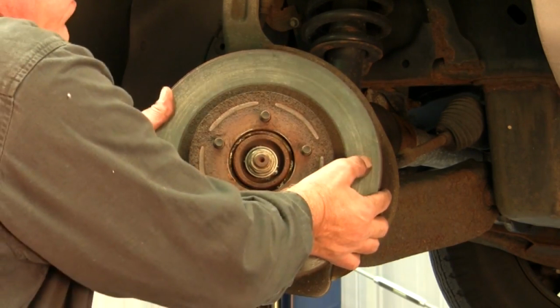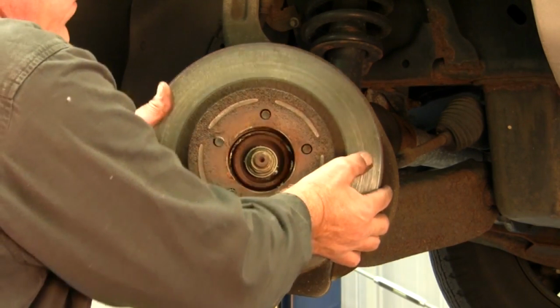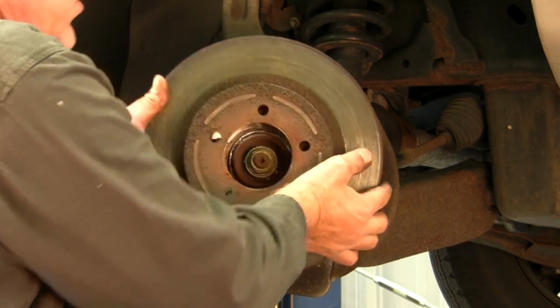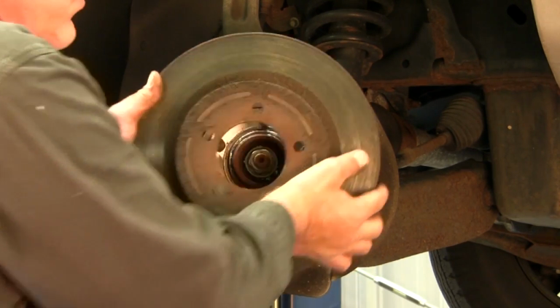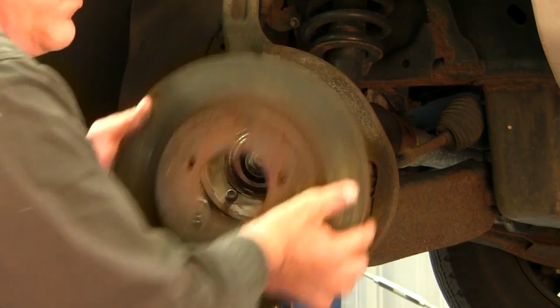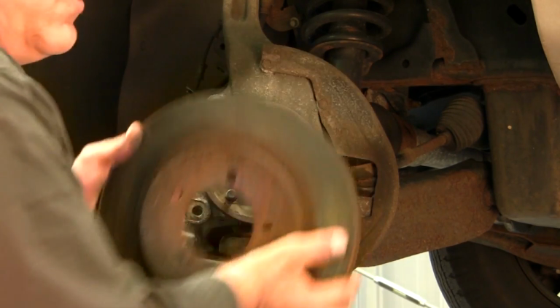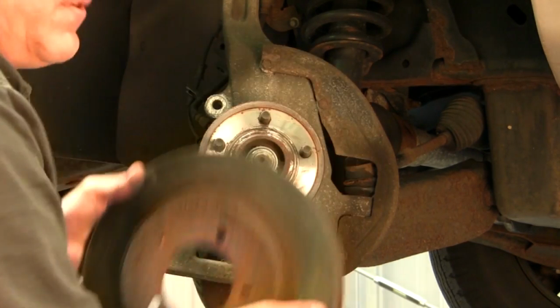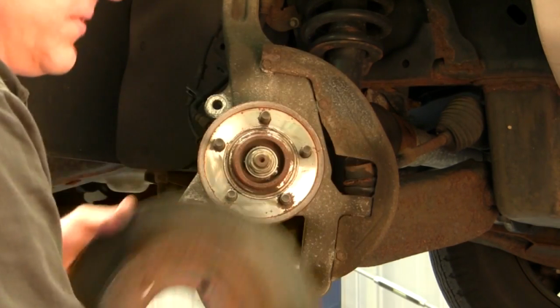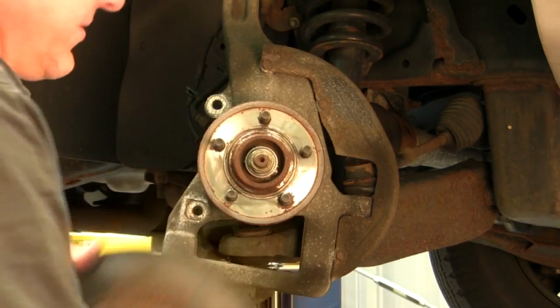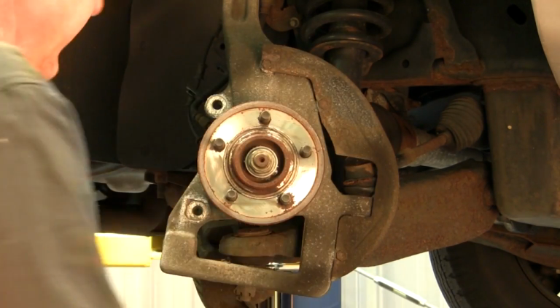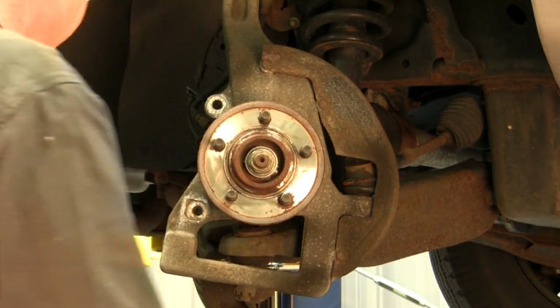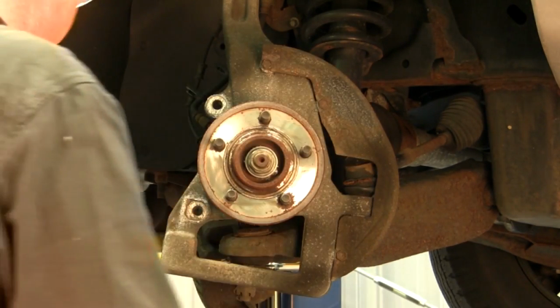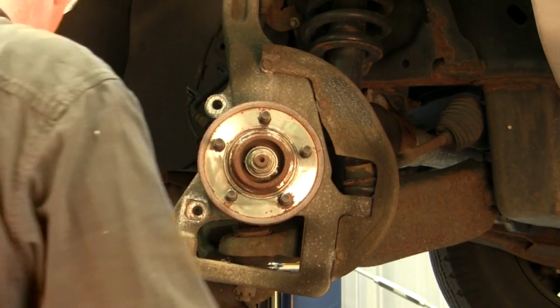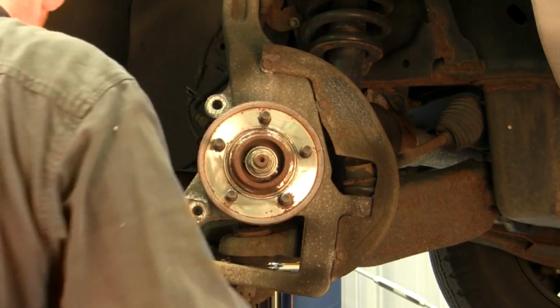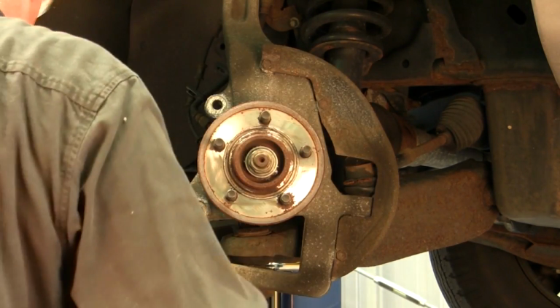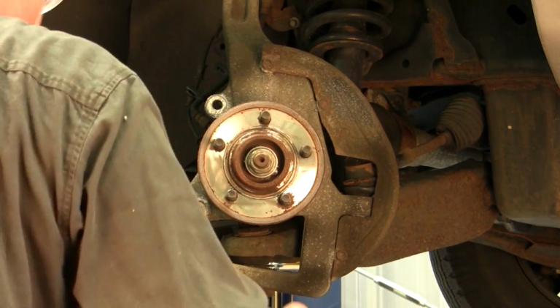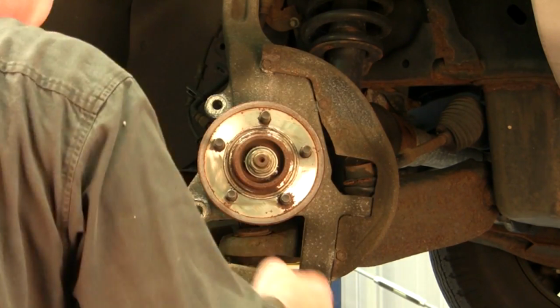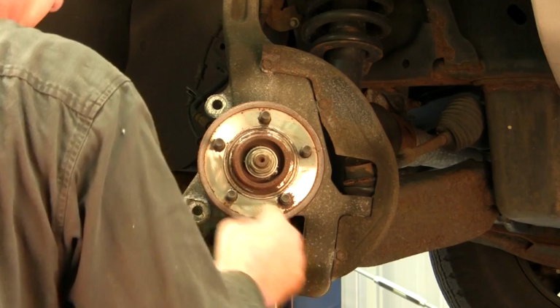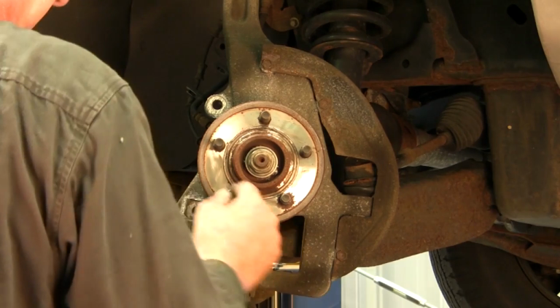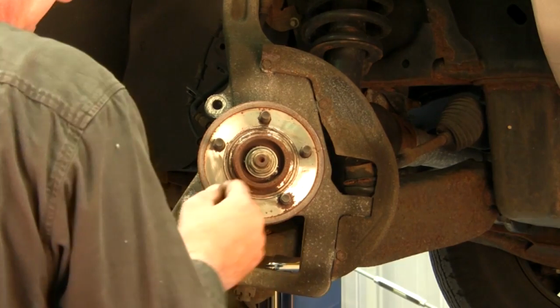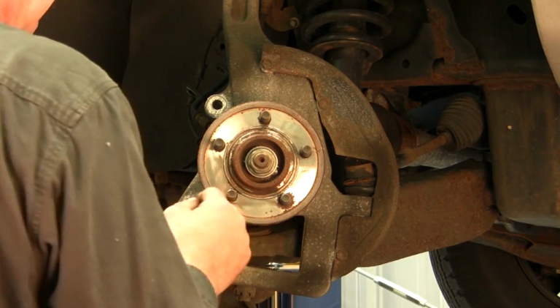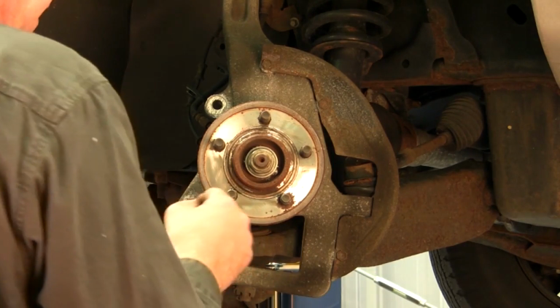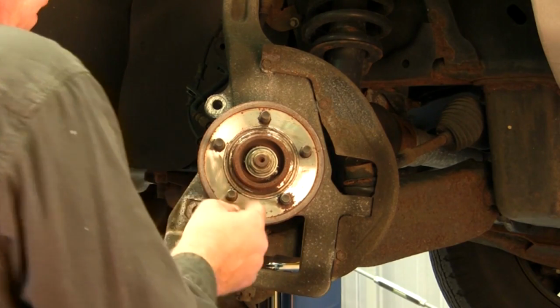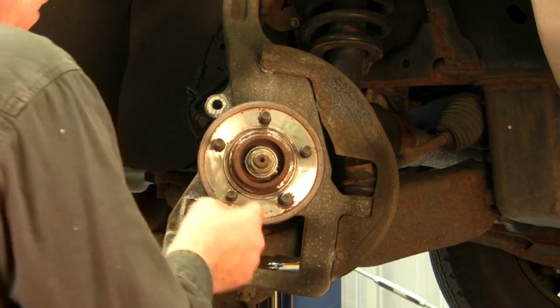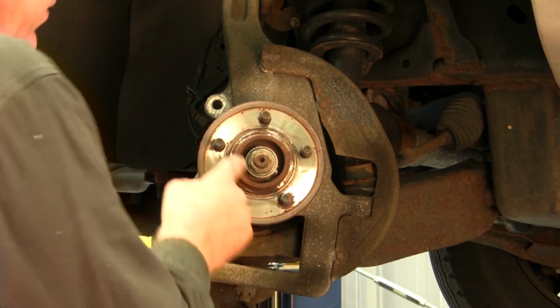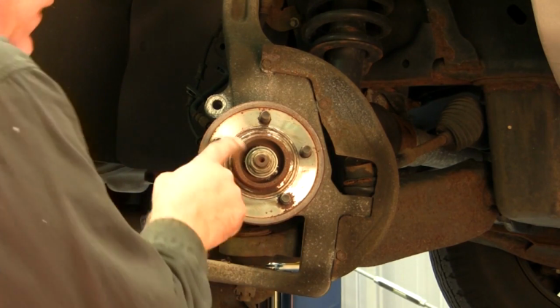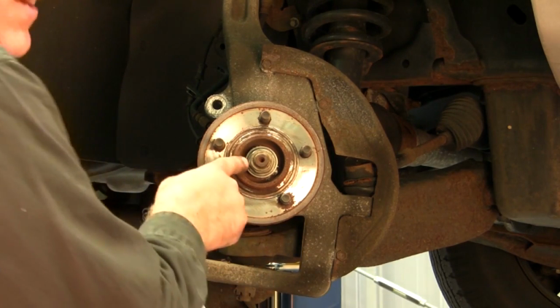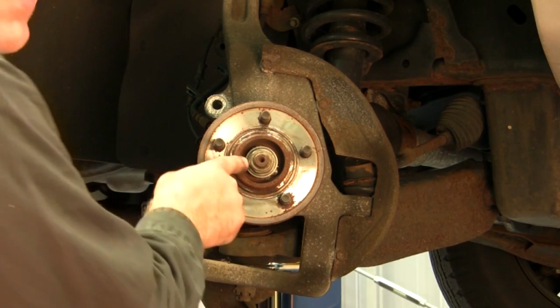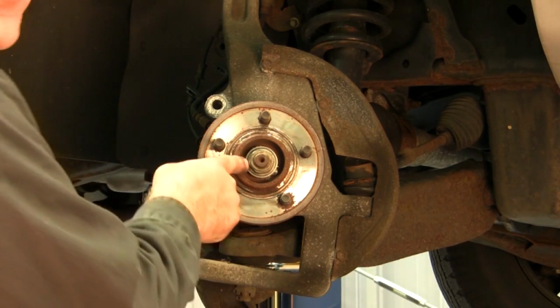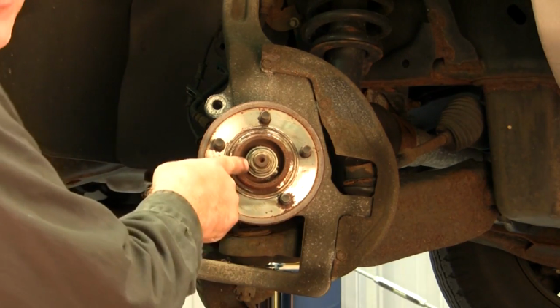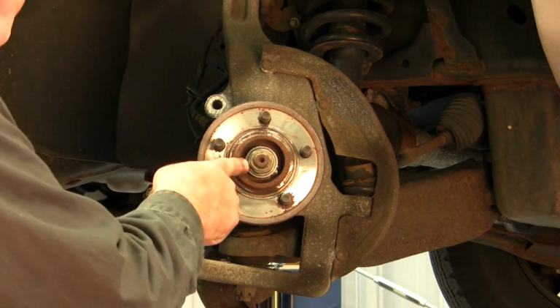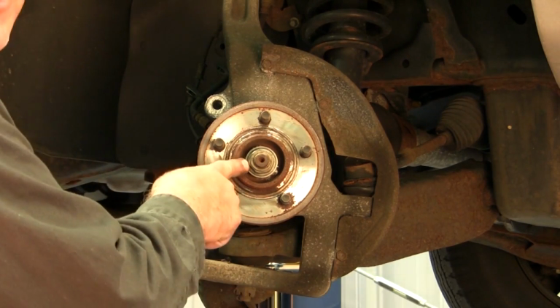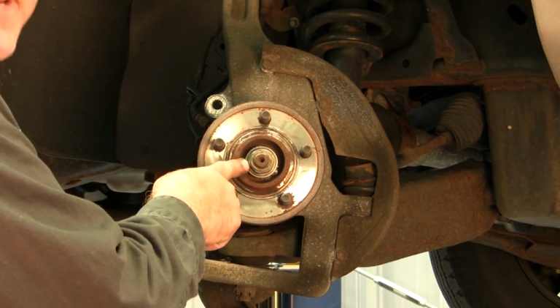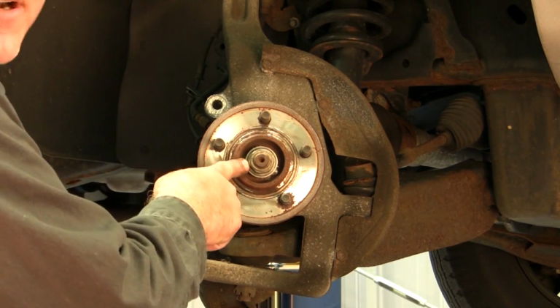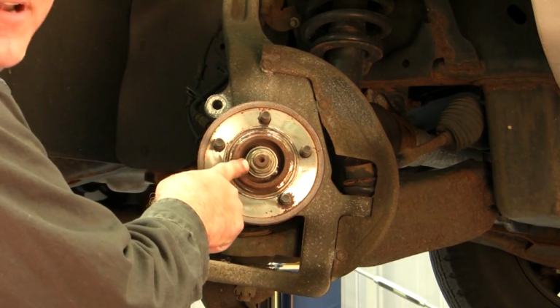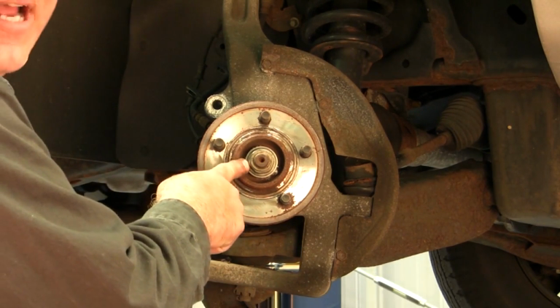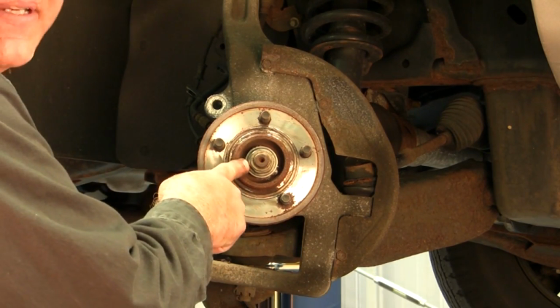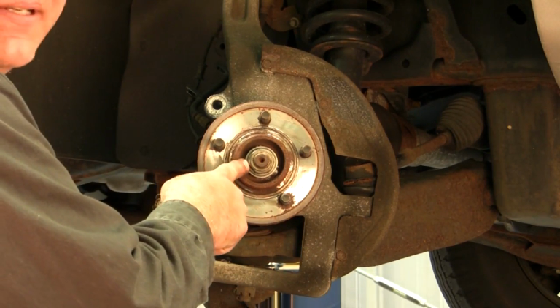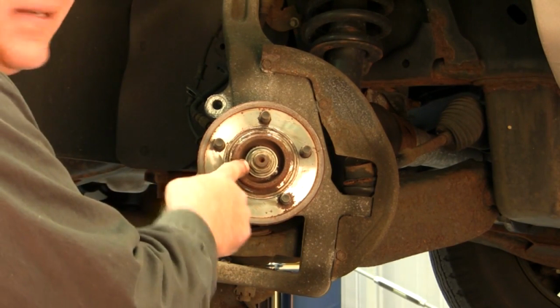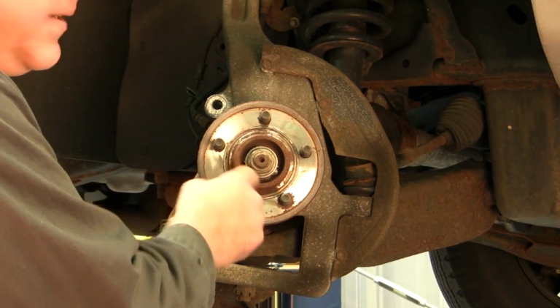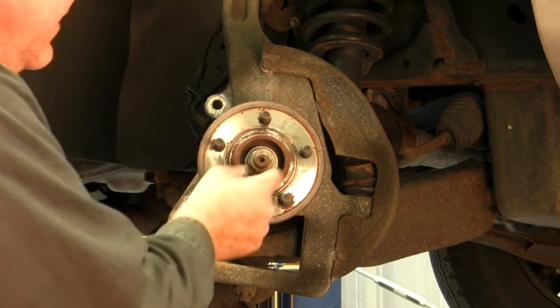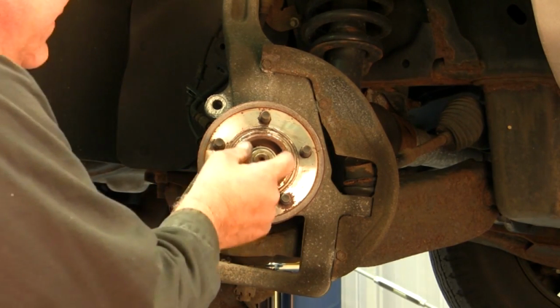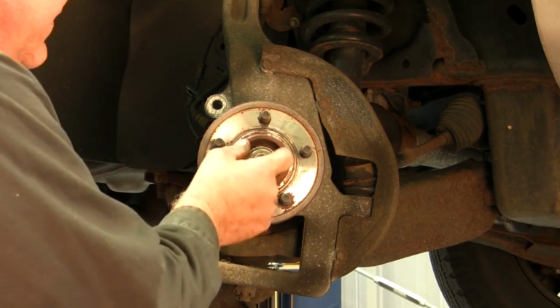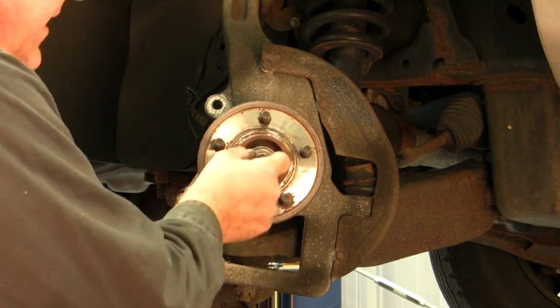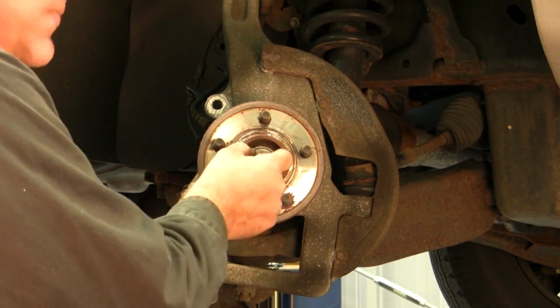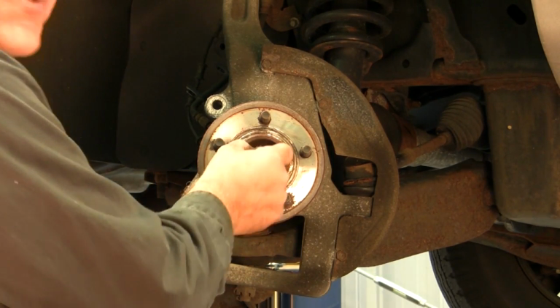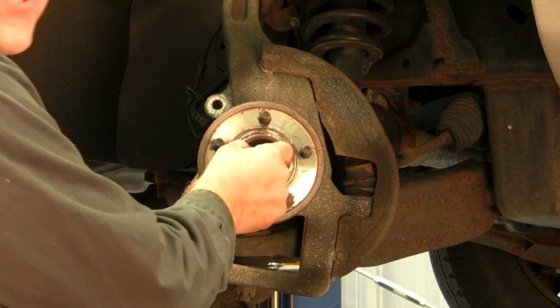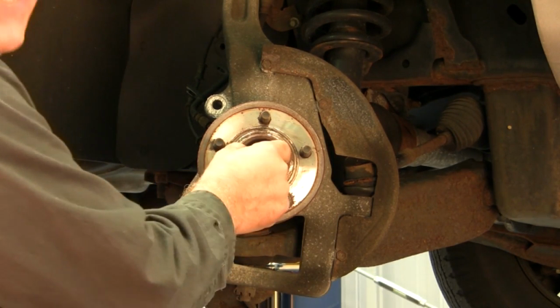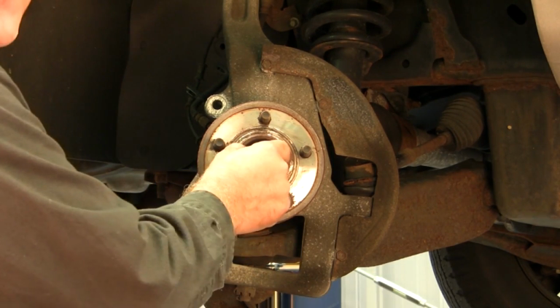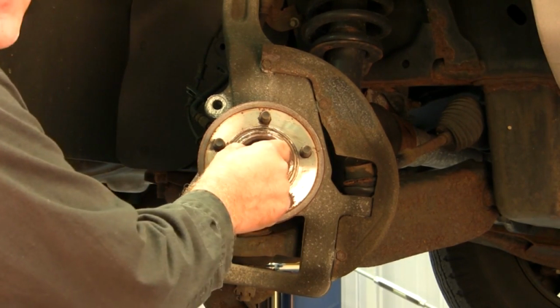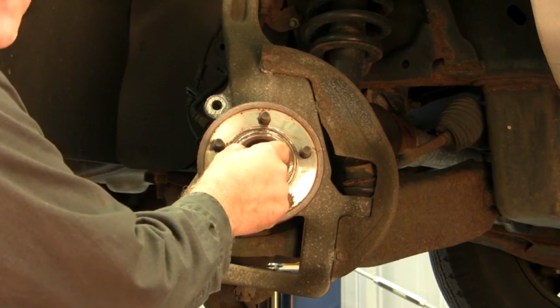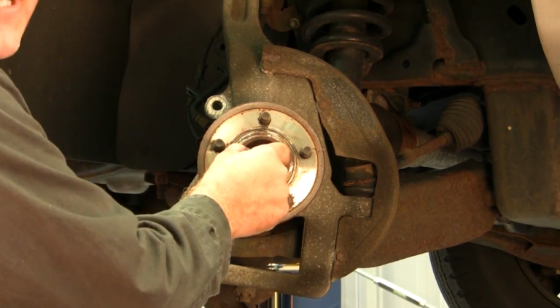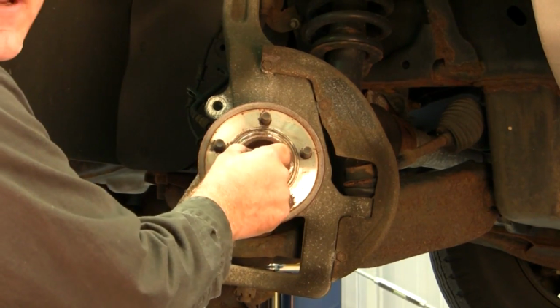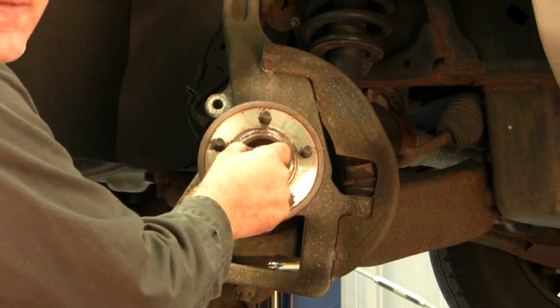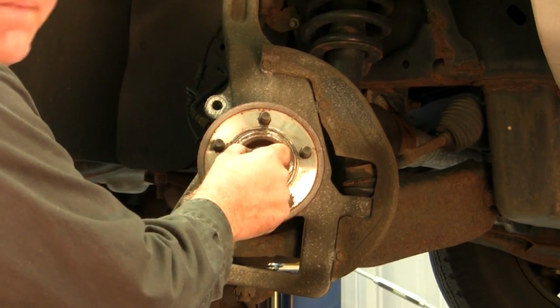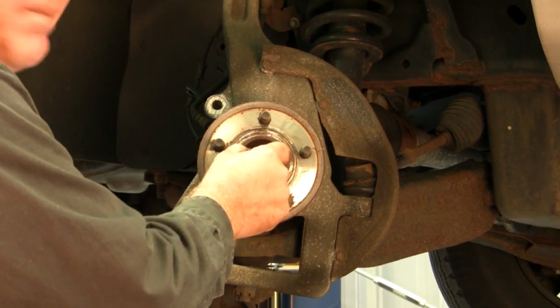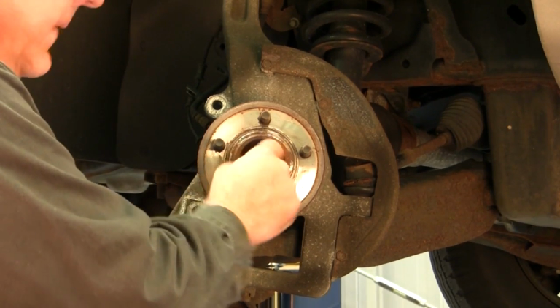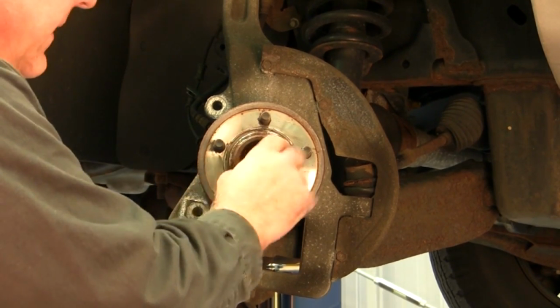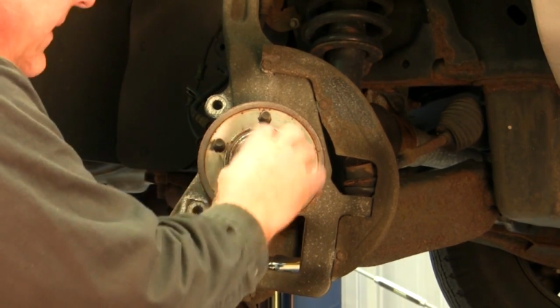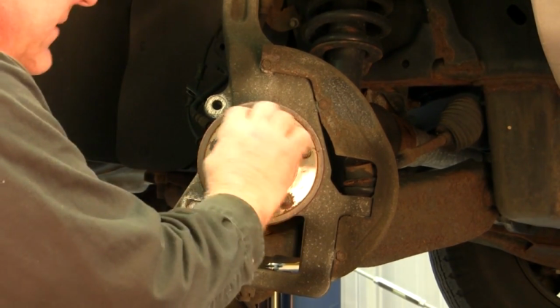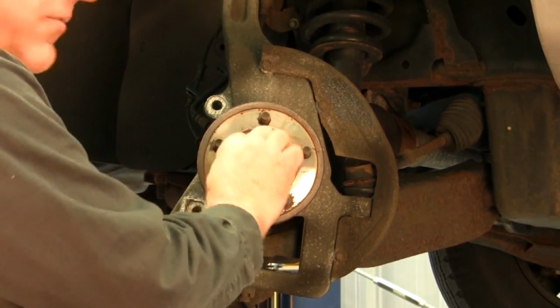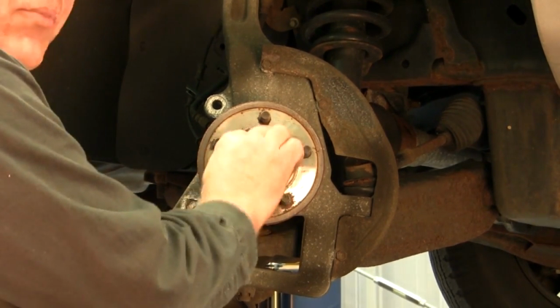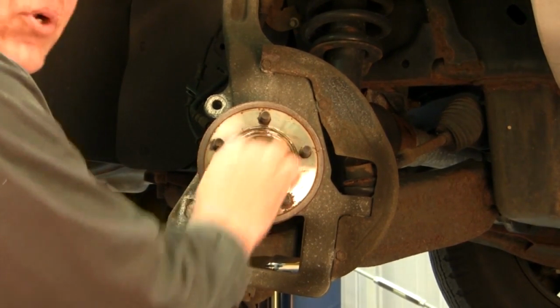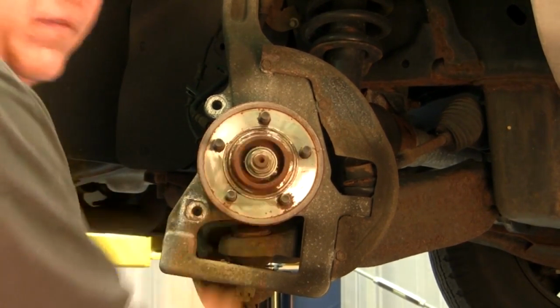Once we remove the rotor, we've got our 30 millimeter nut that is pertinent to this vehicle to remove.